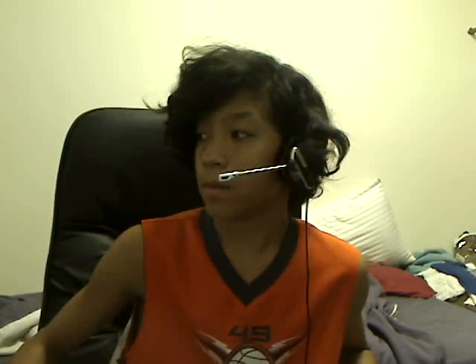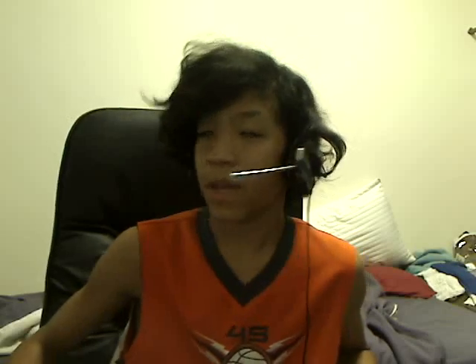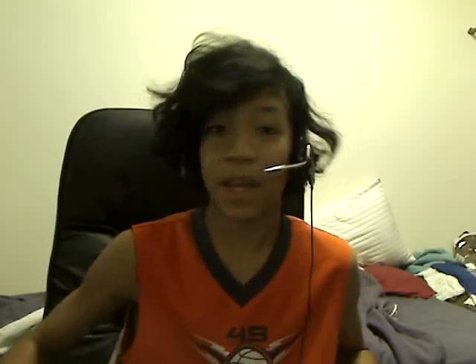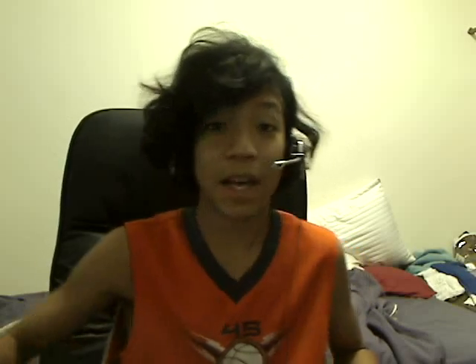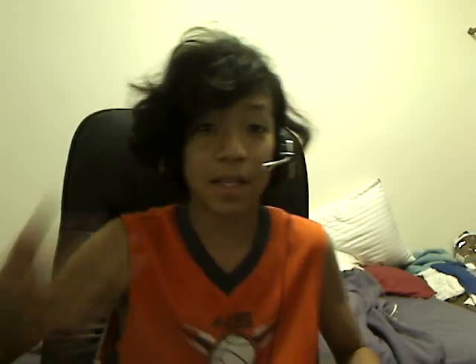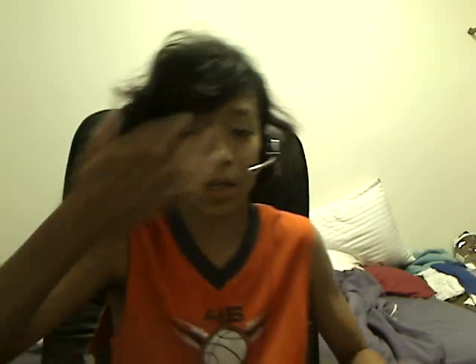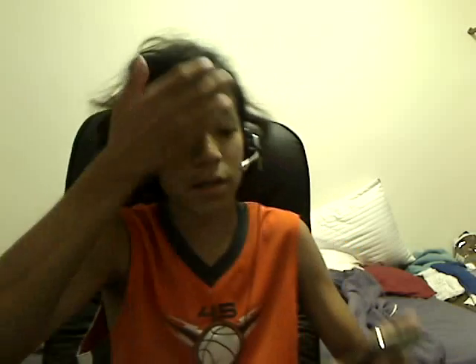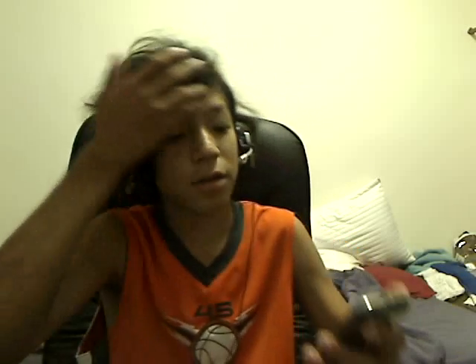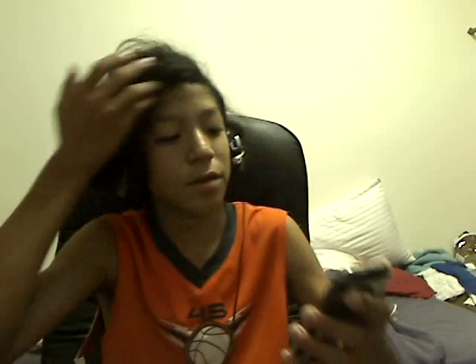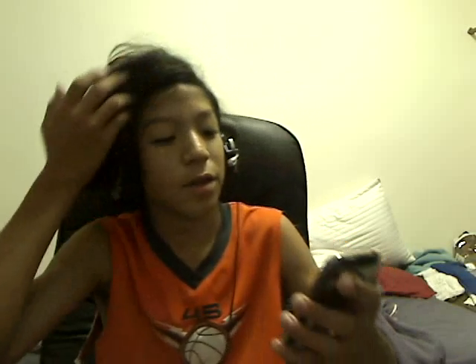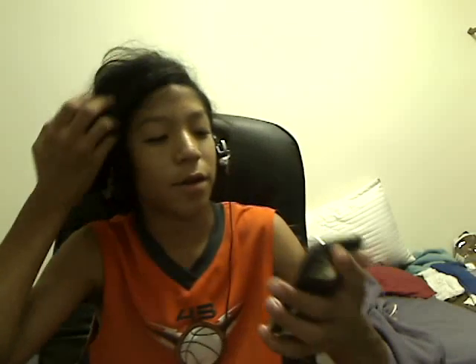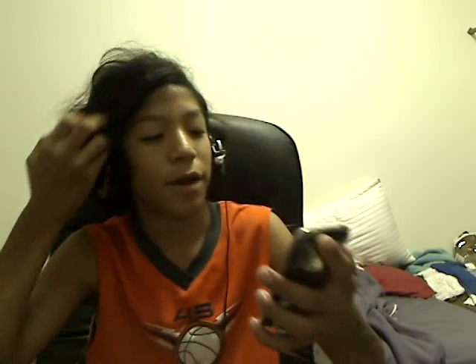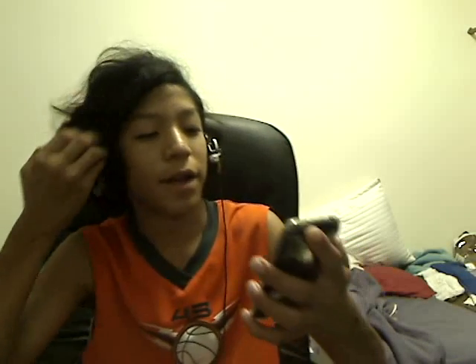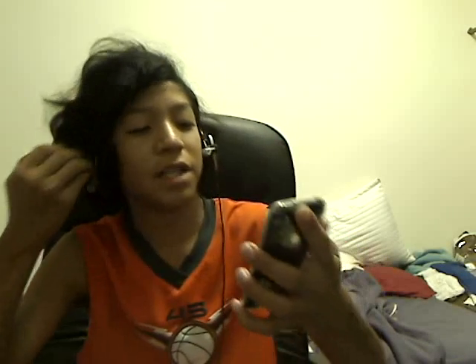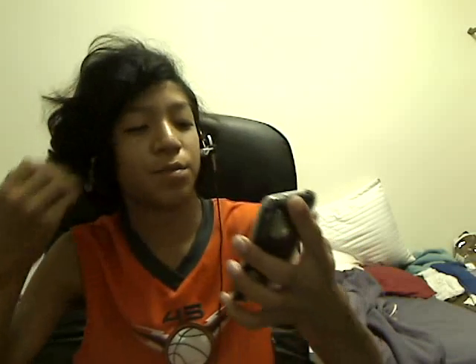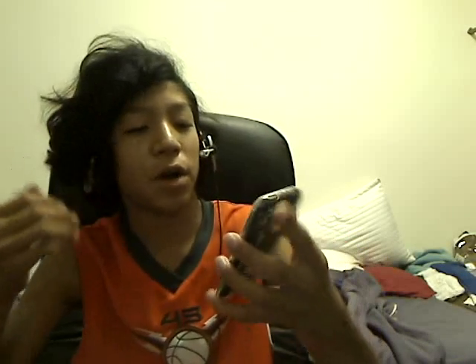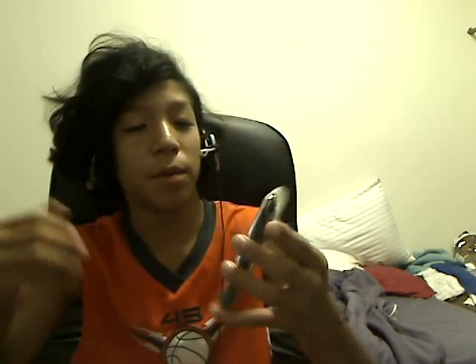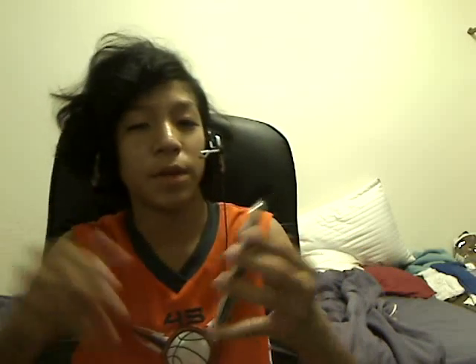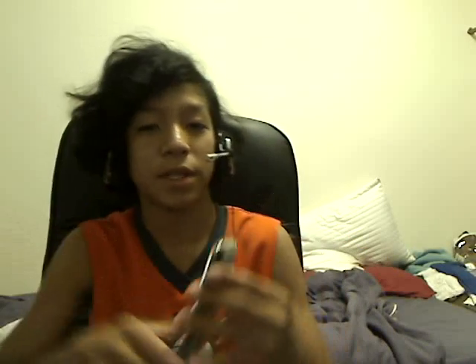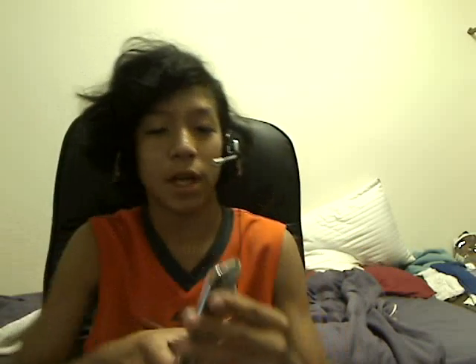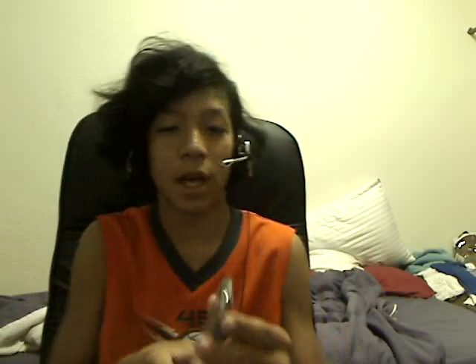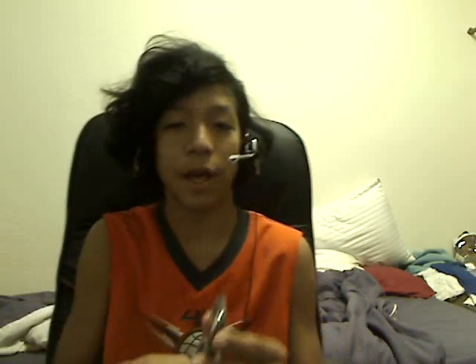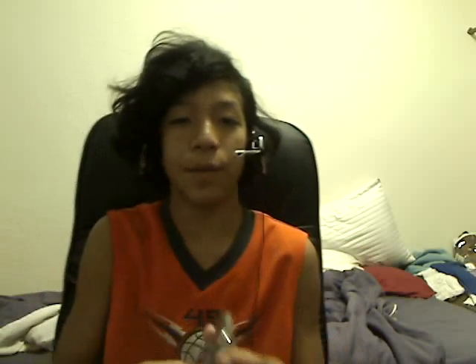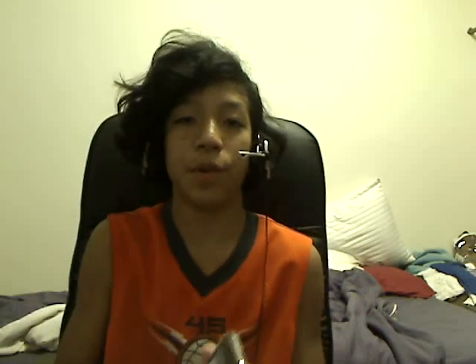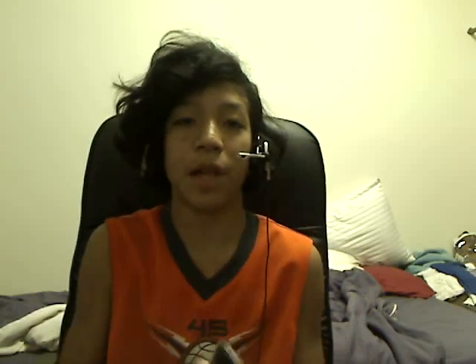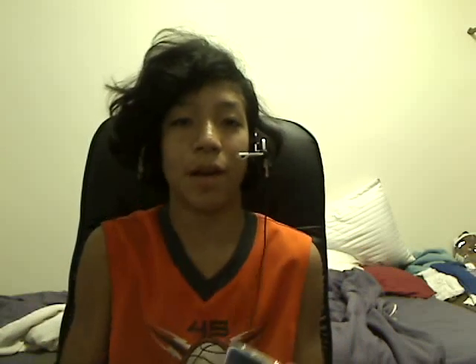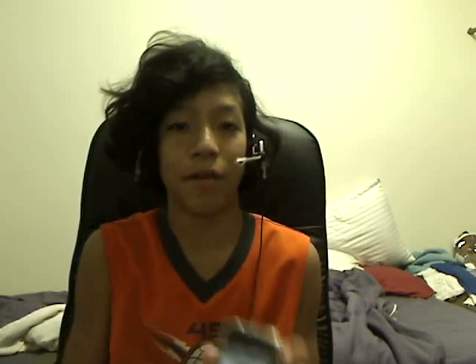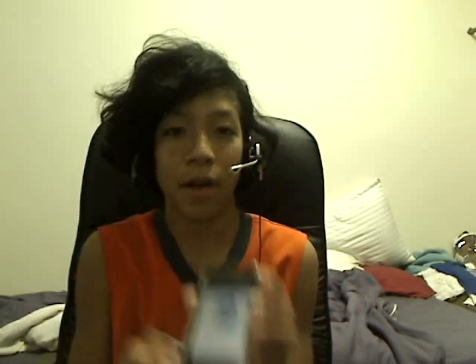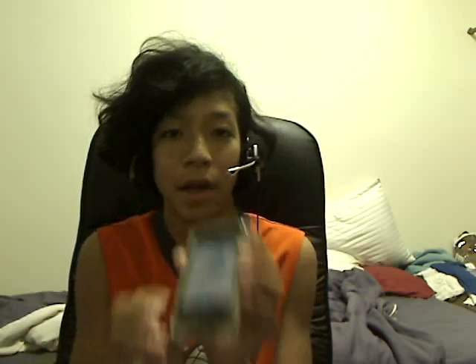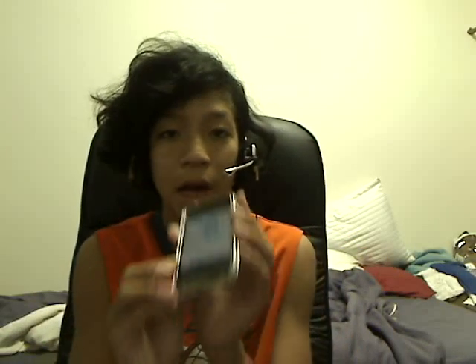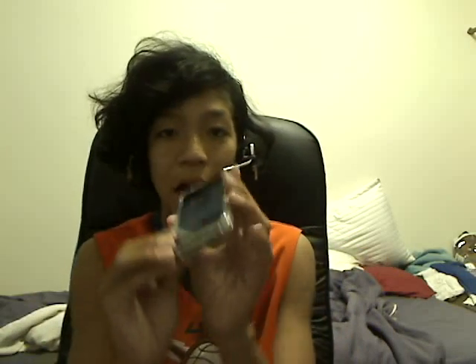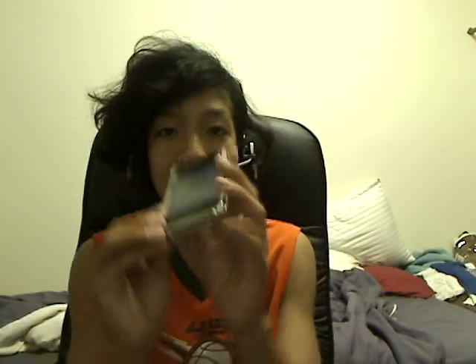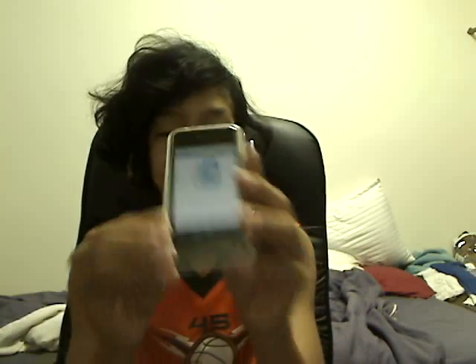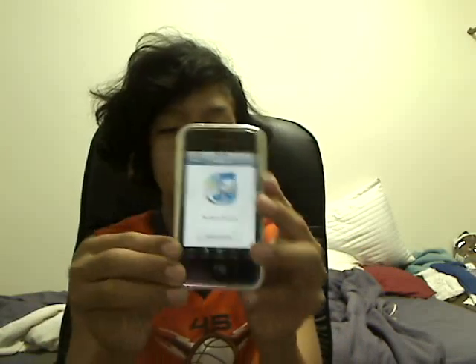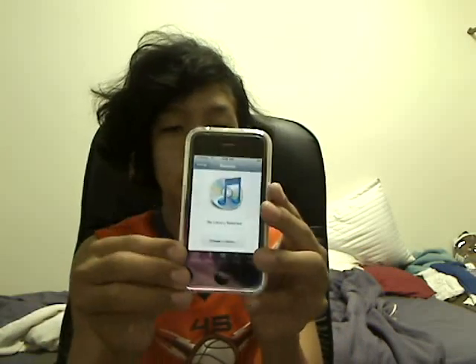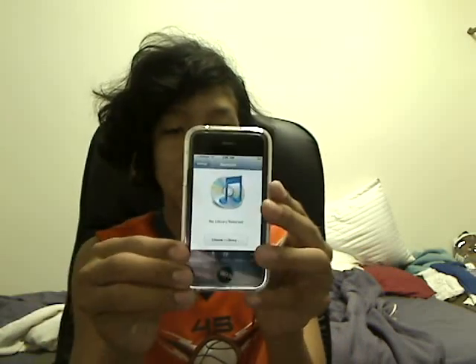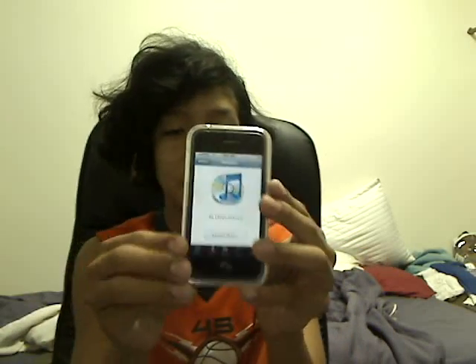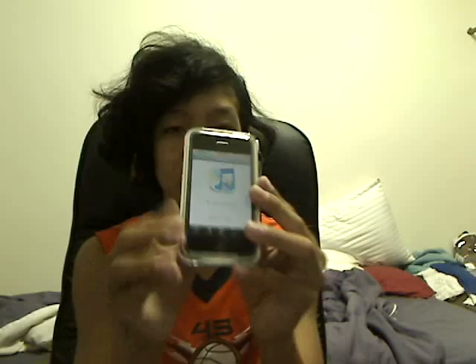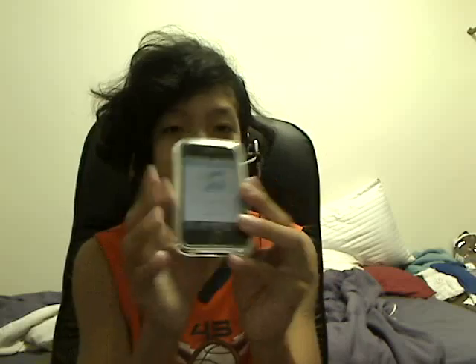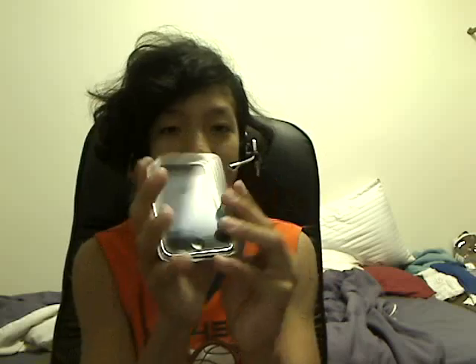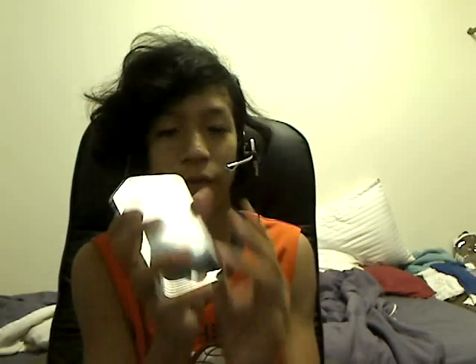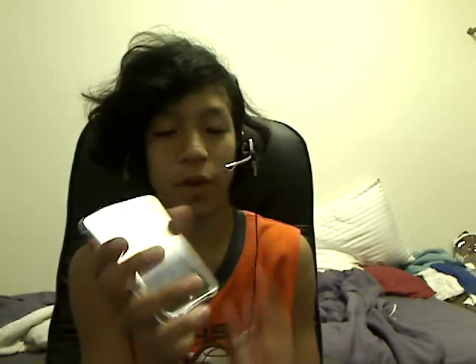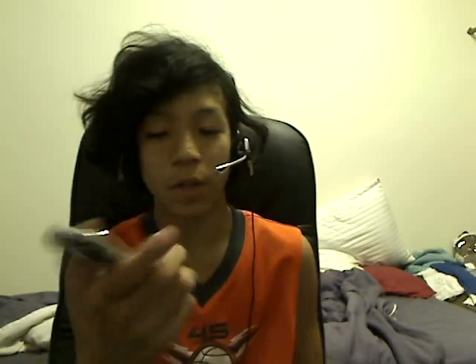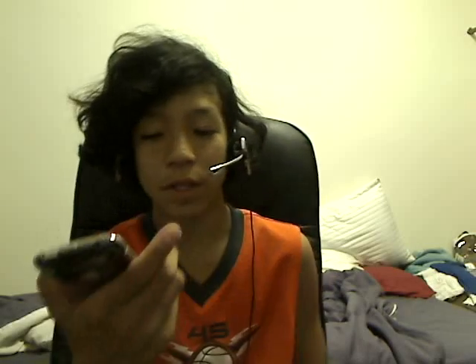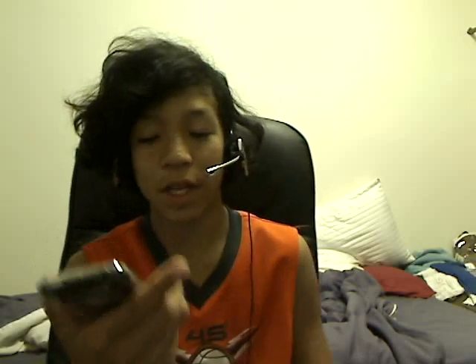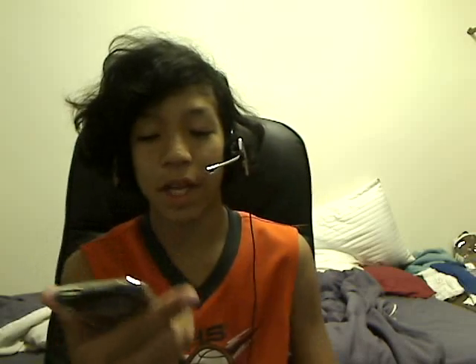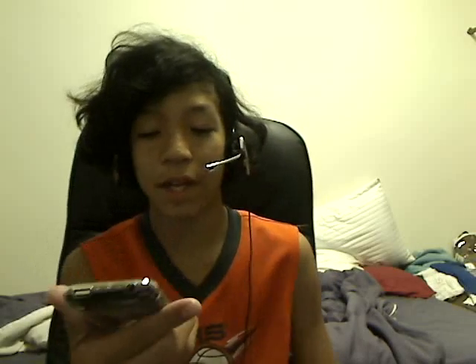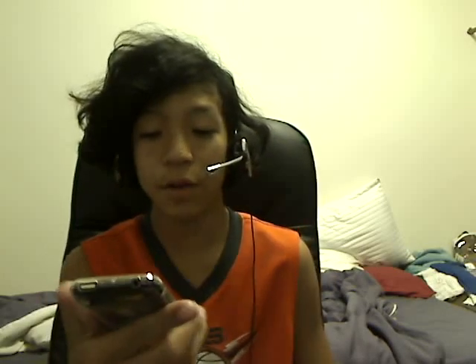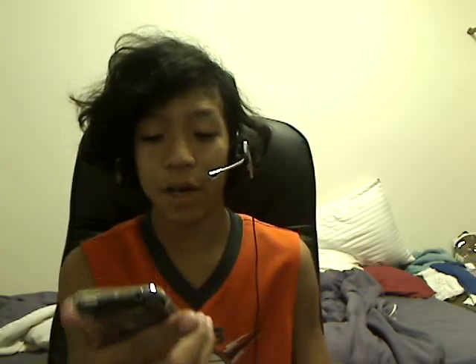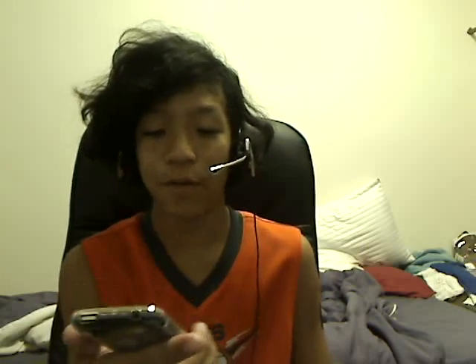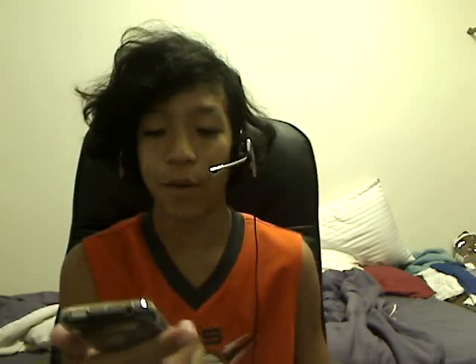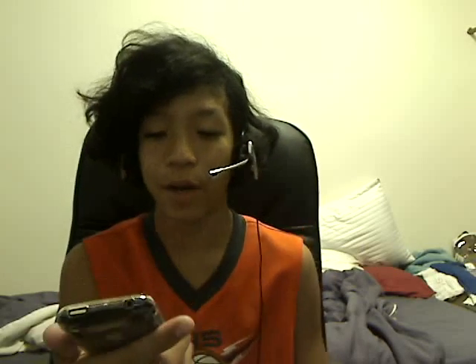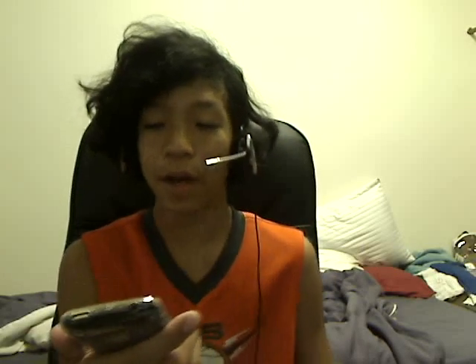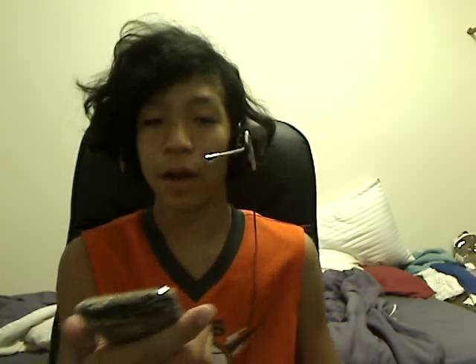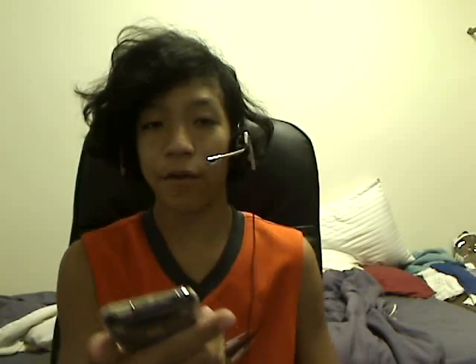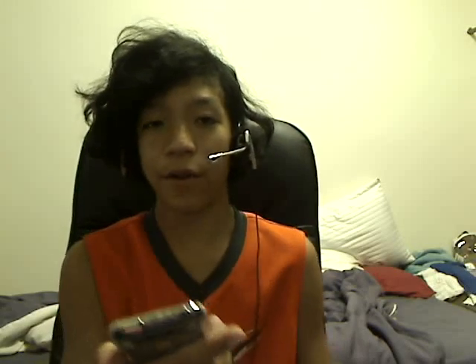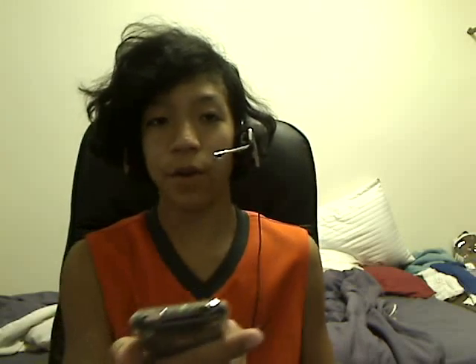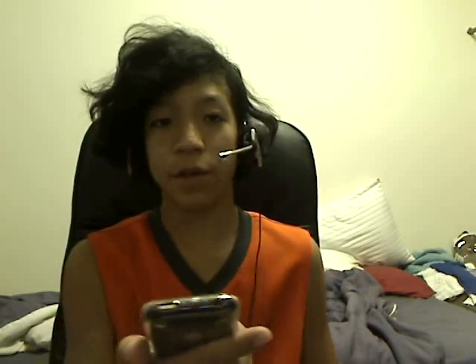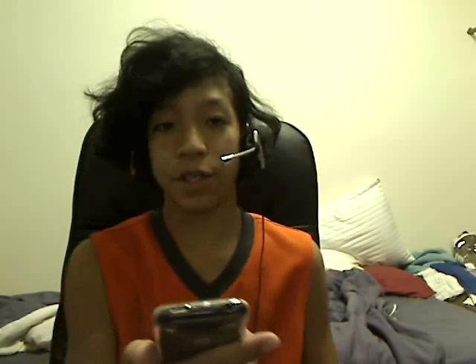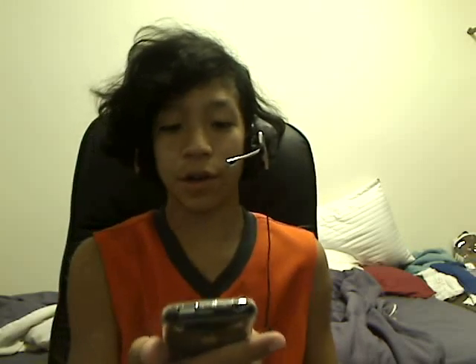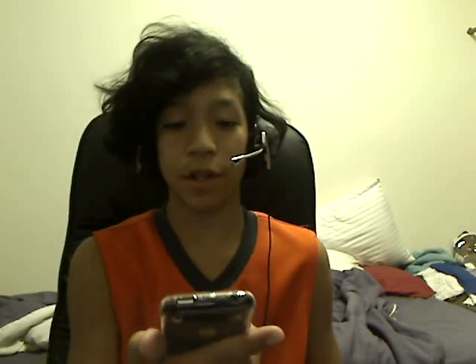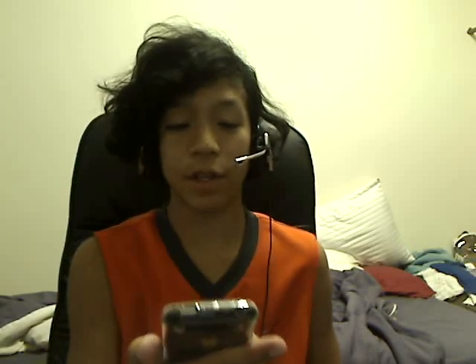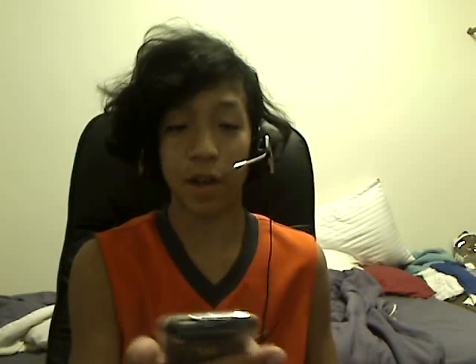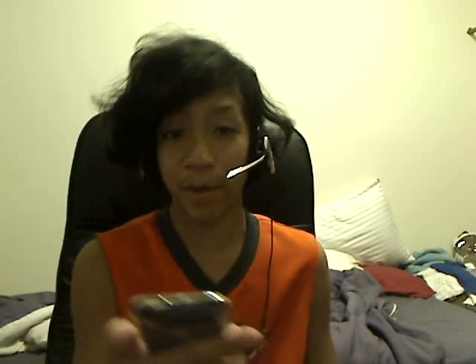Hey guys, Kiguru here, and as promised, I will have iPhone application reviews, and today I do have one for you to start things off.